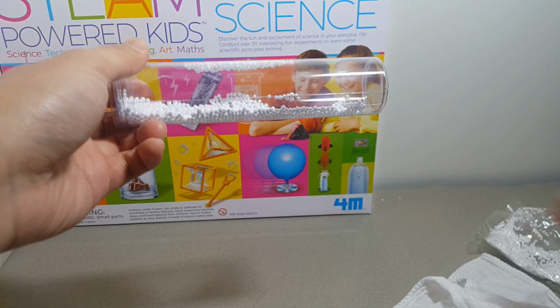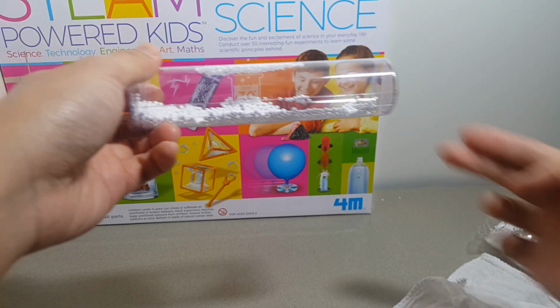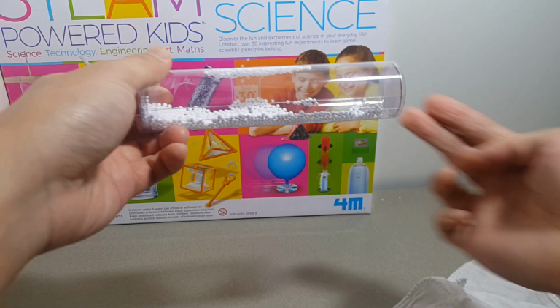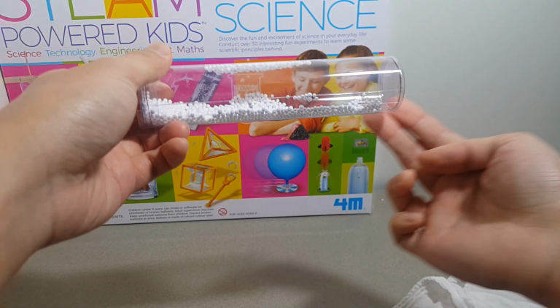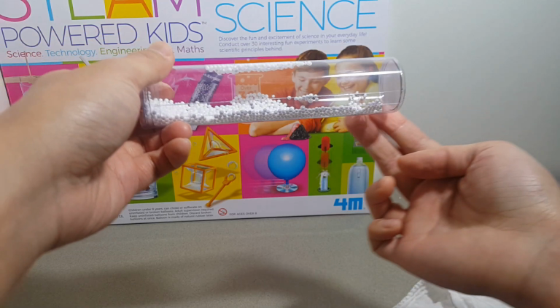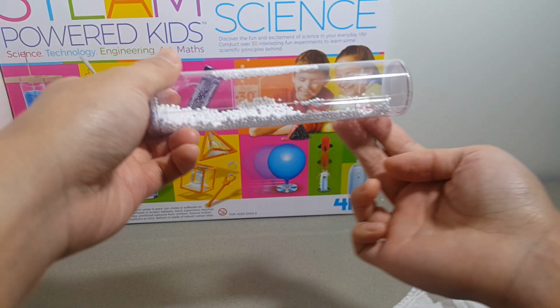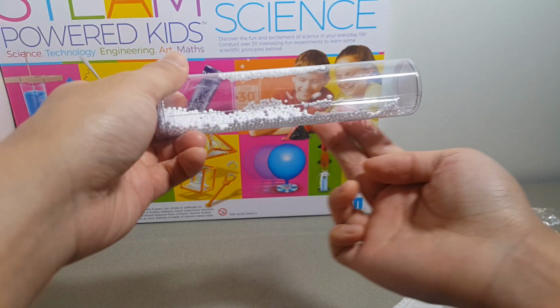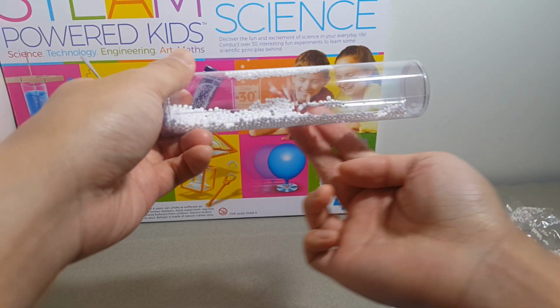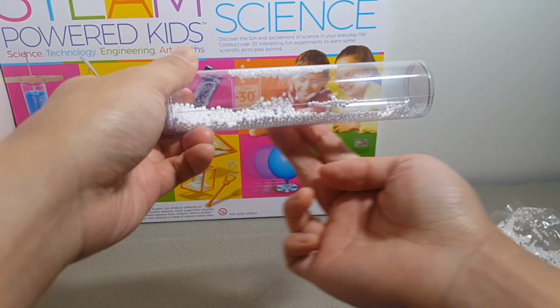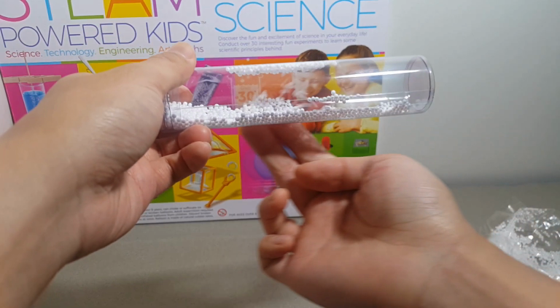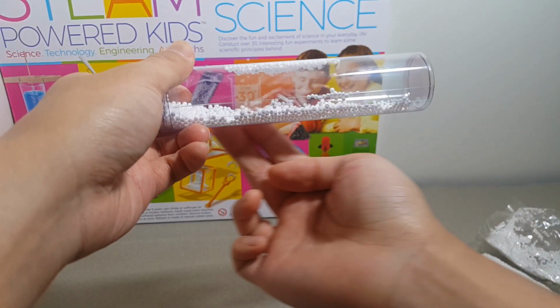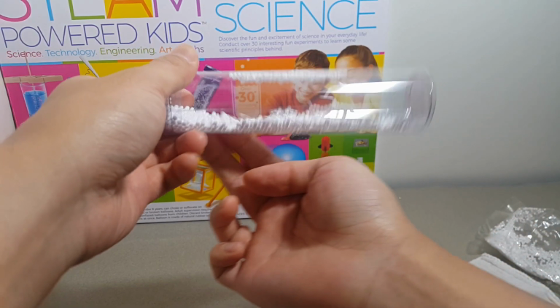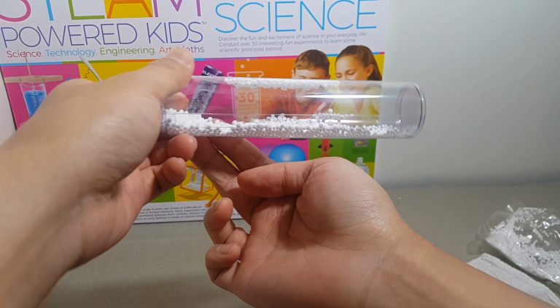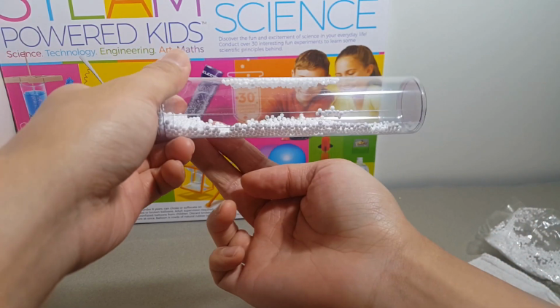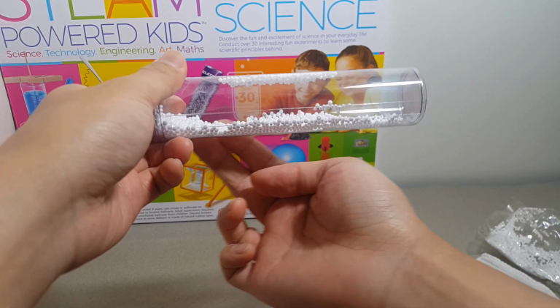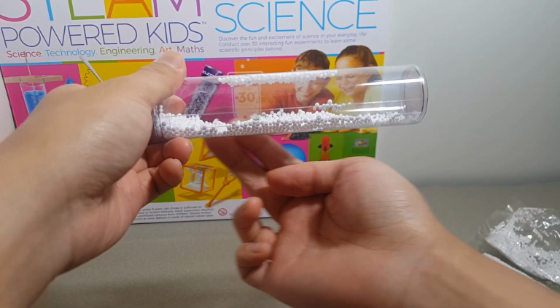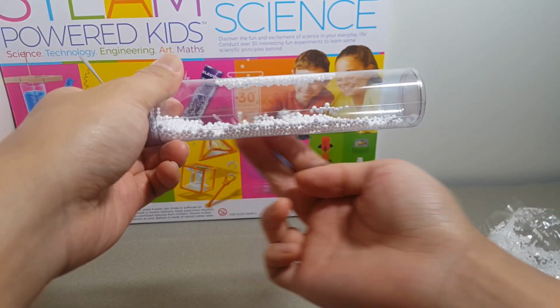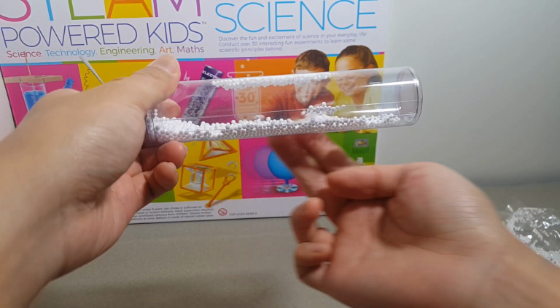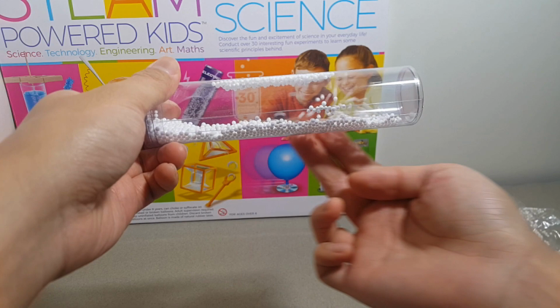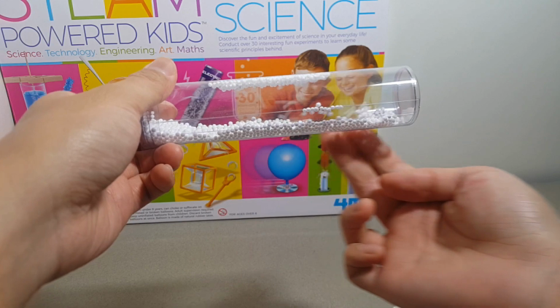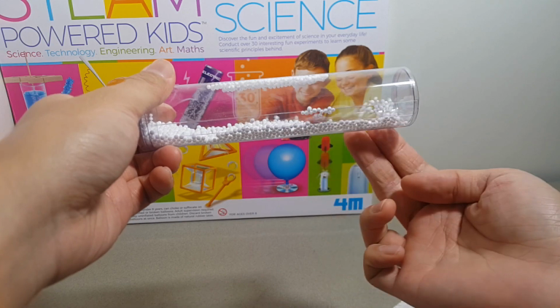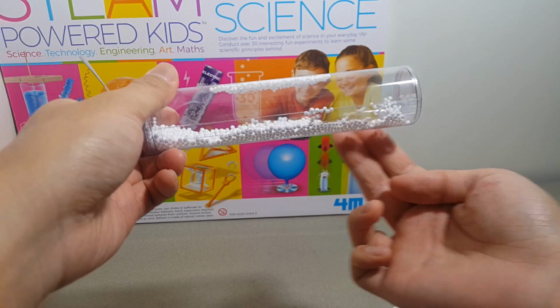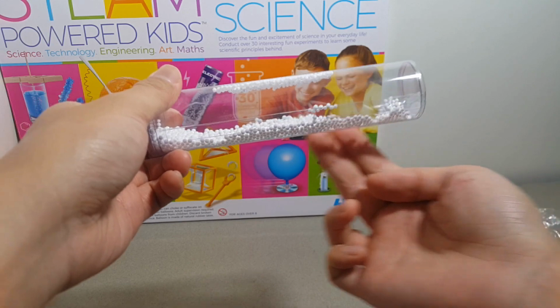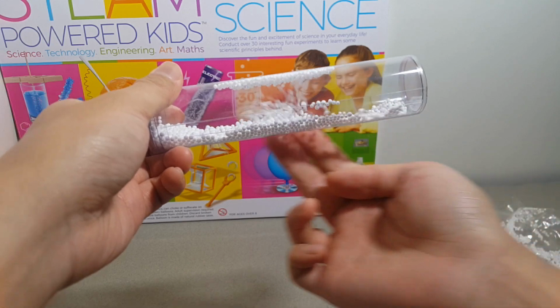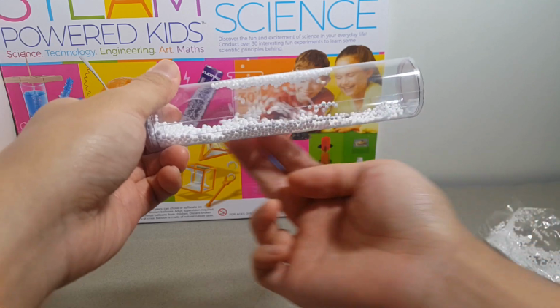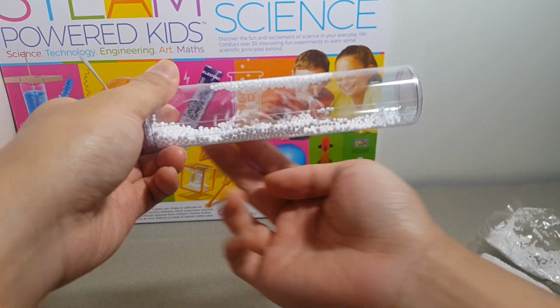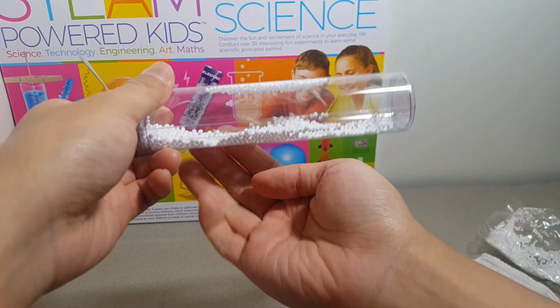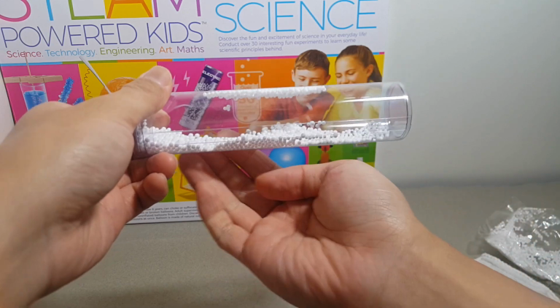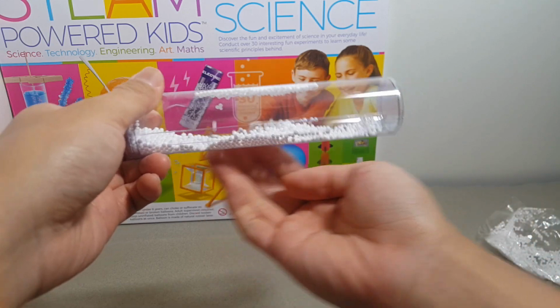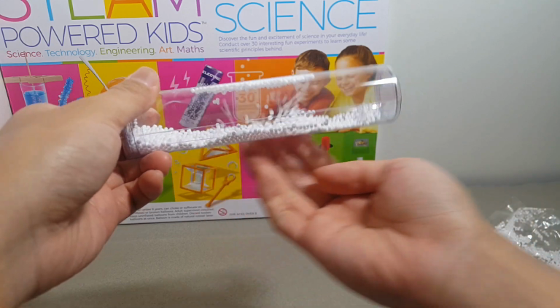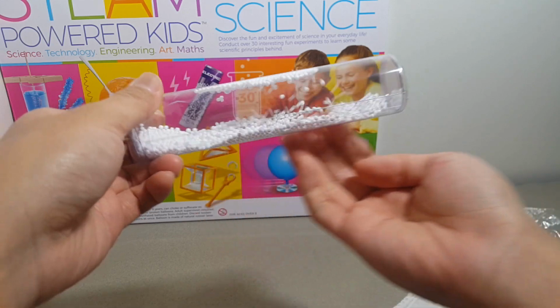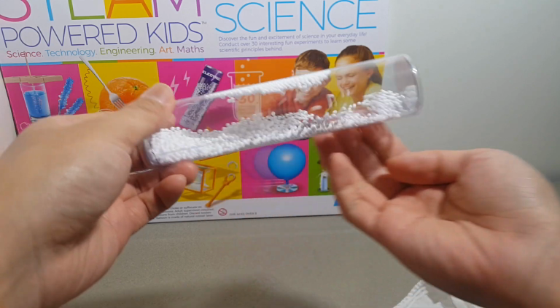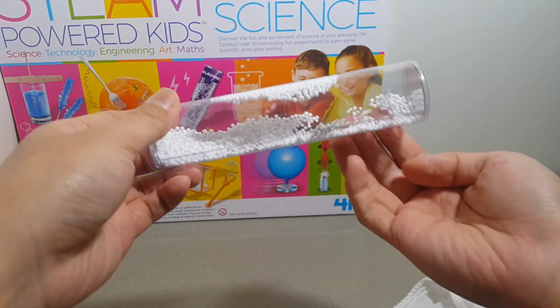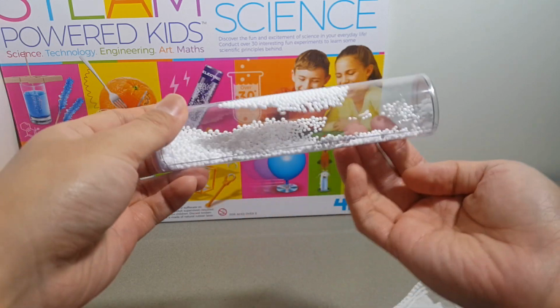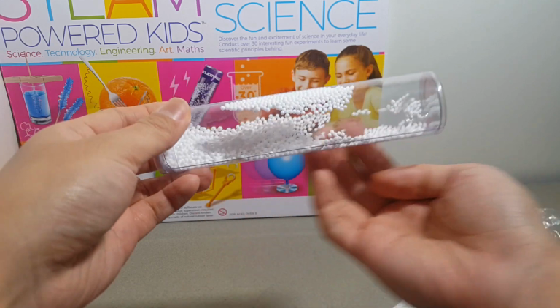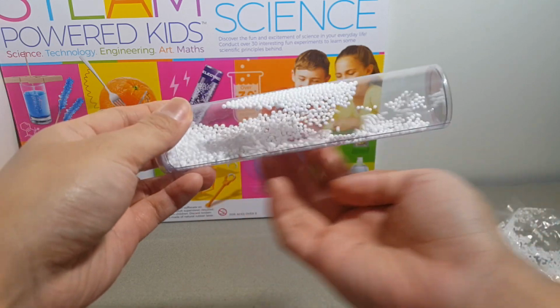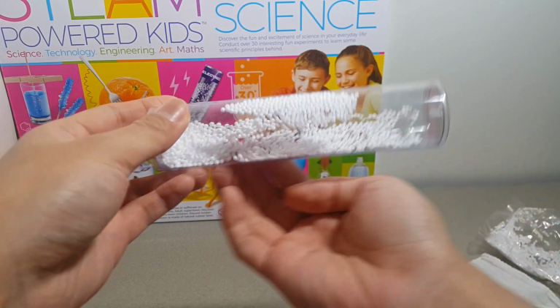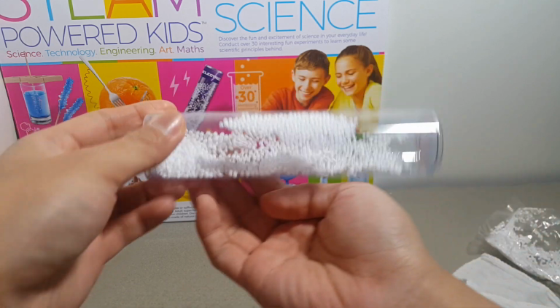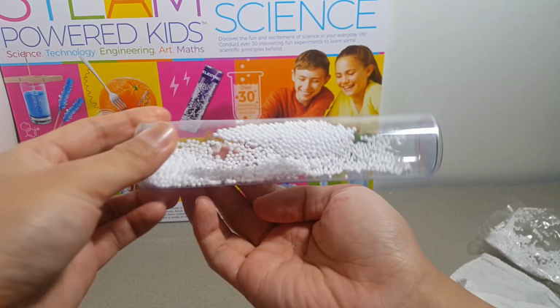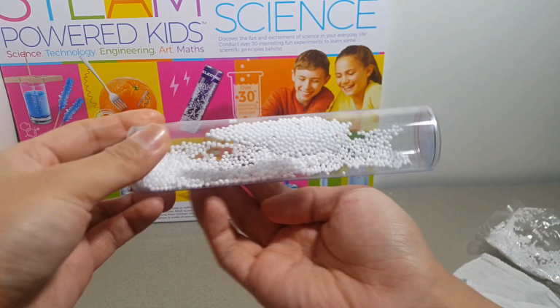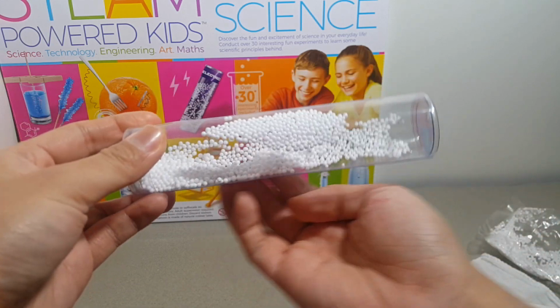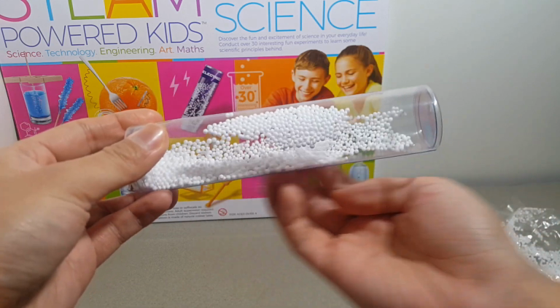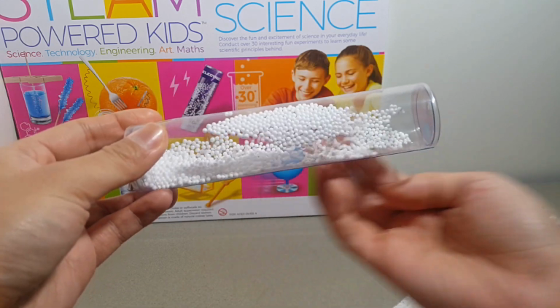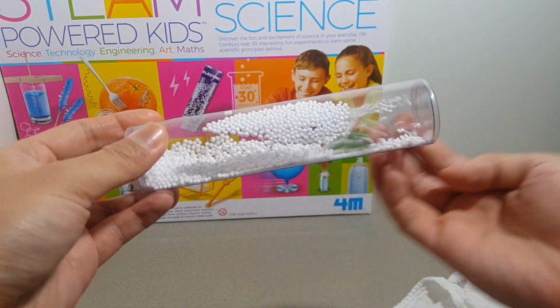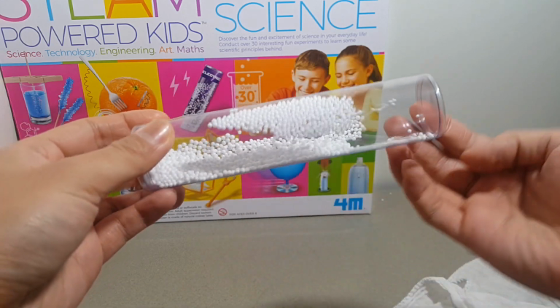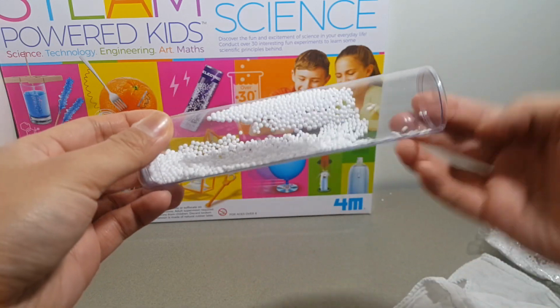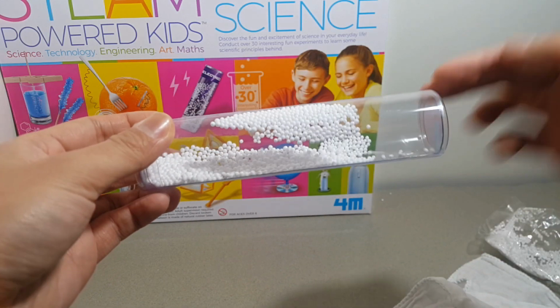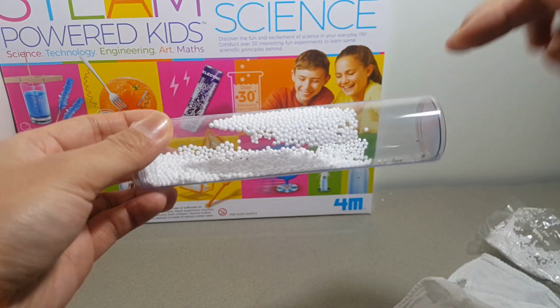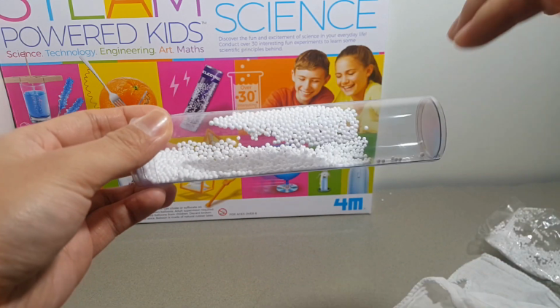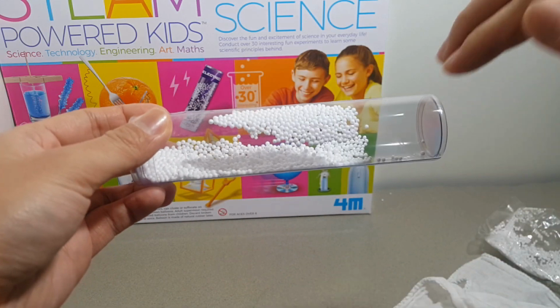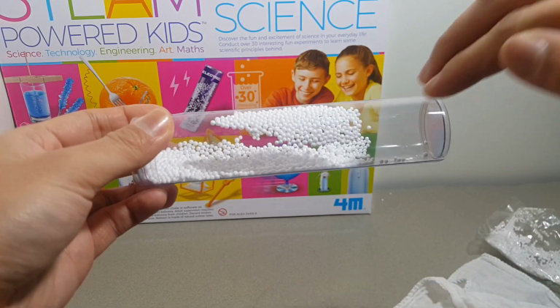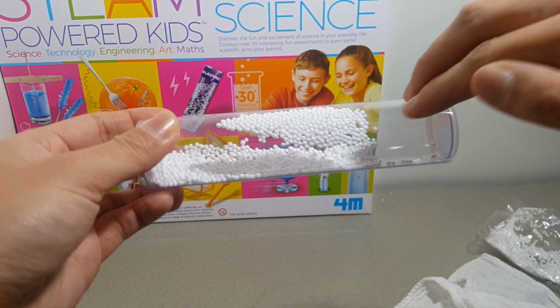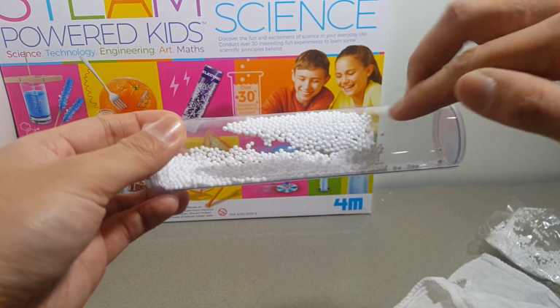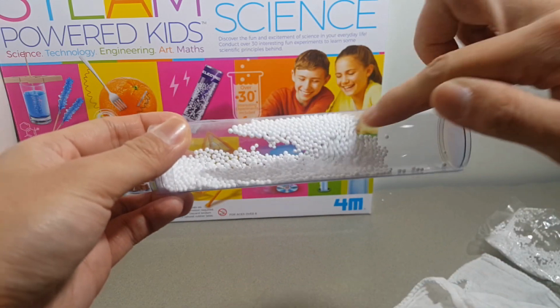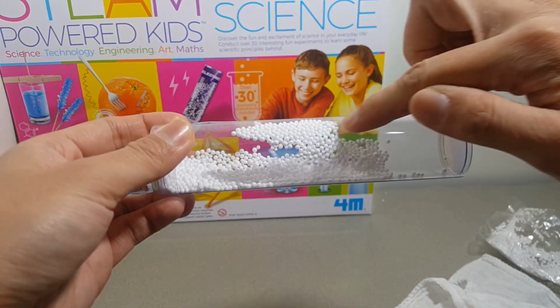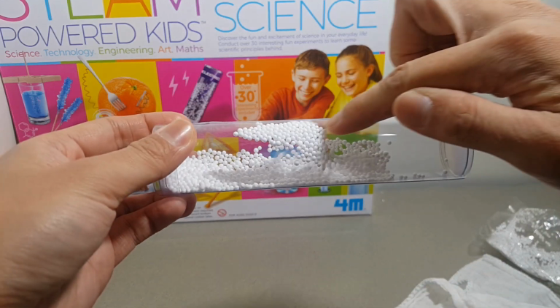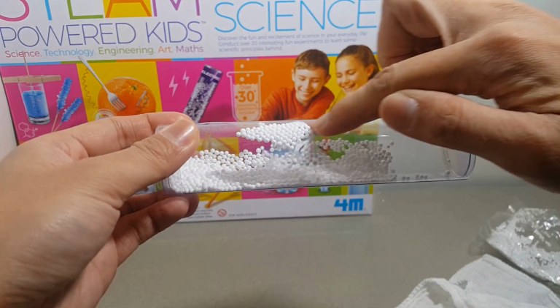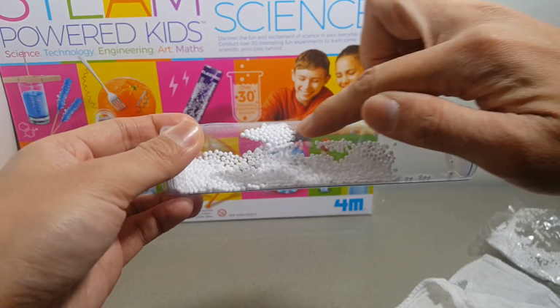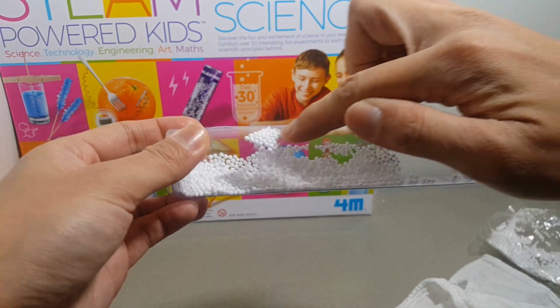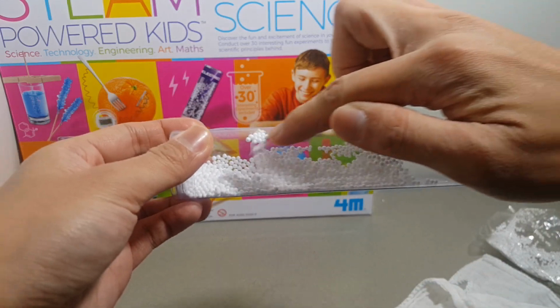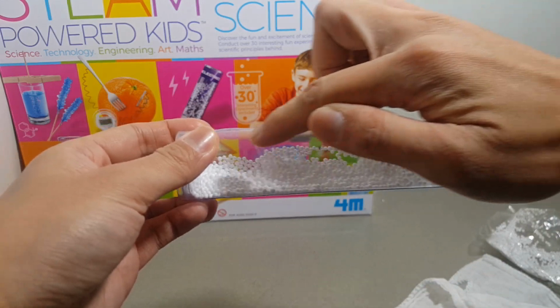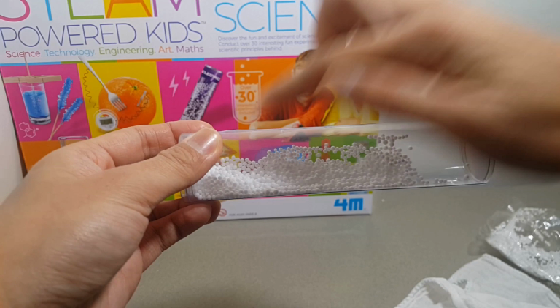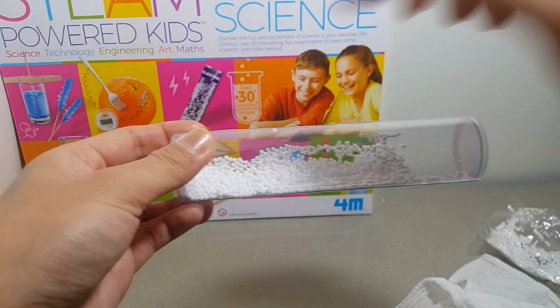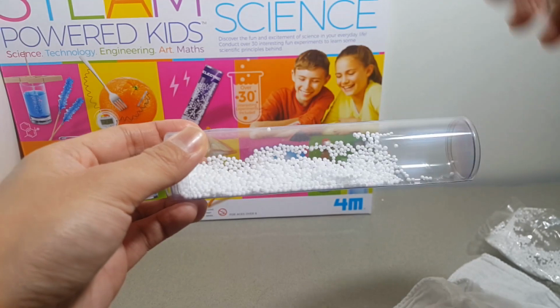Step 3. Touch the tube with your finger. Observation 2: the pieces of foam fly when the finger touches the tube.